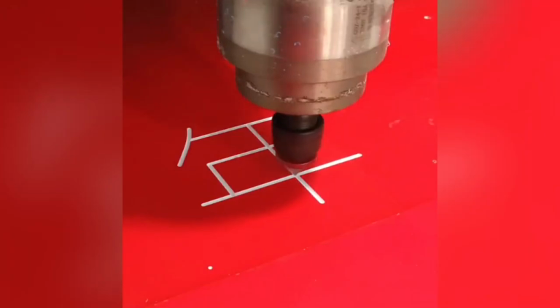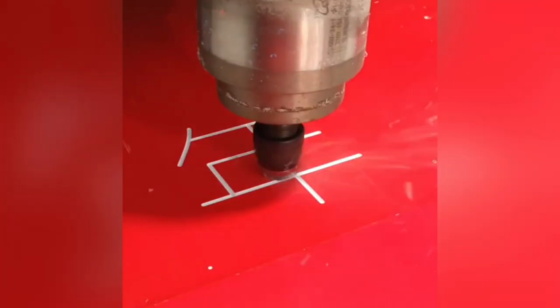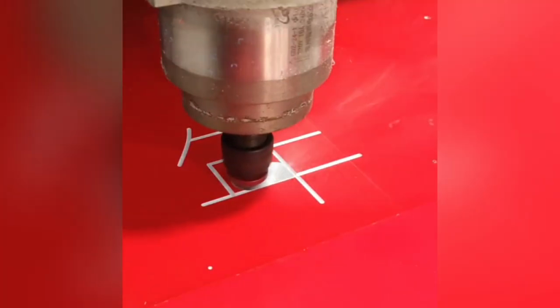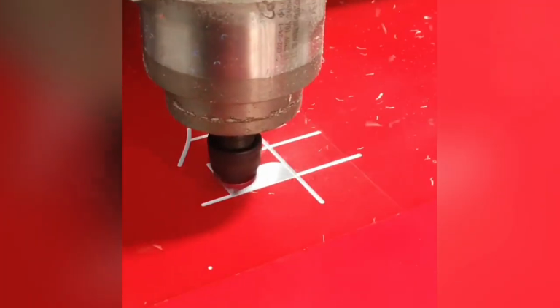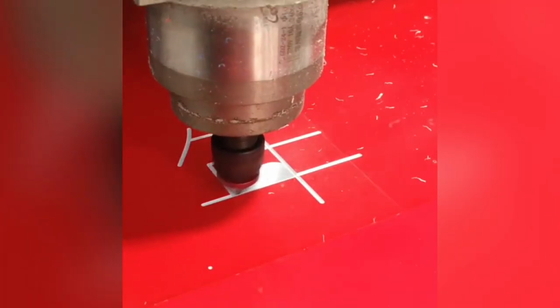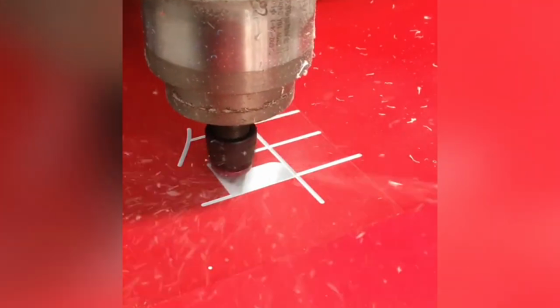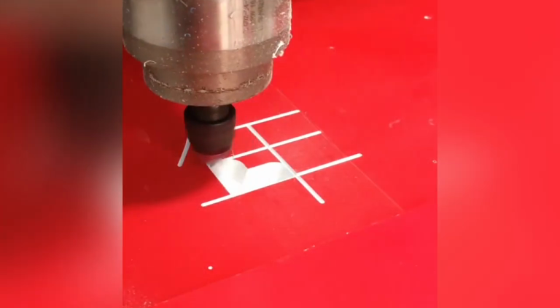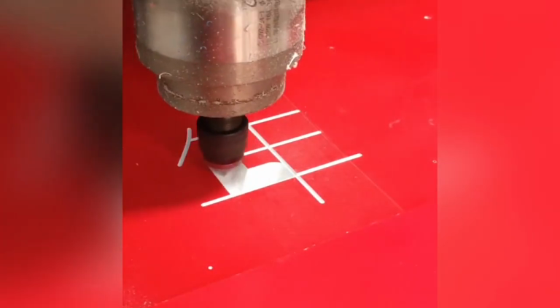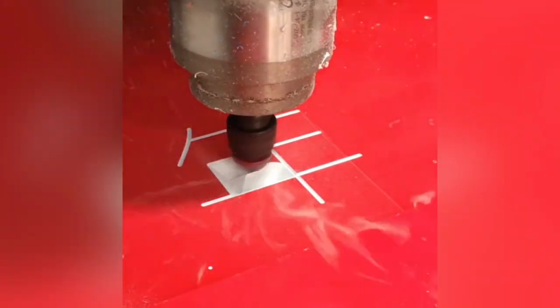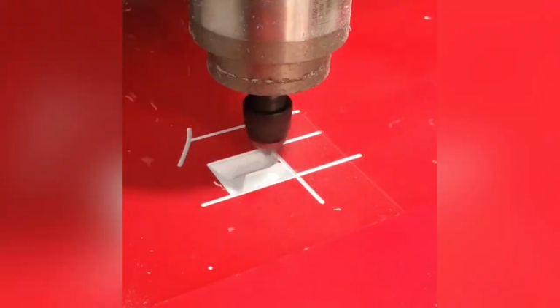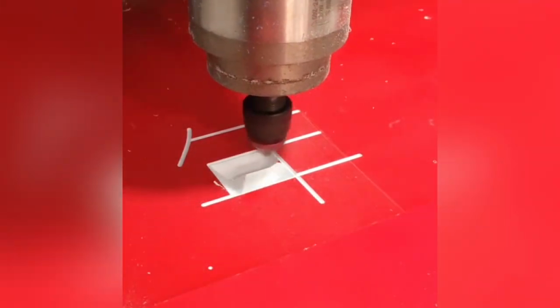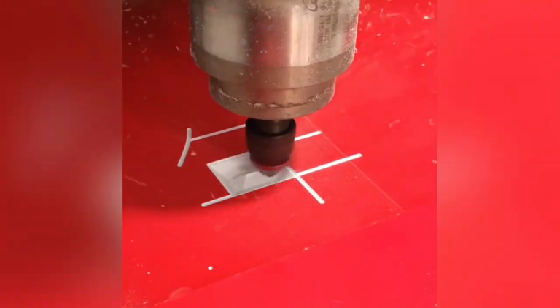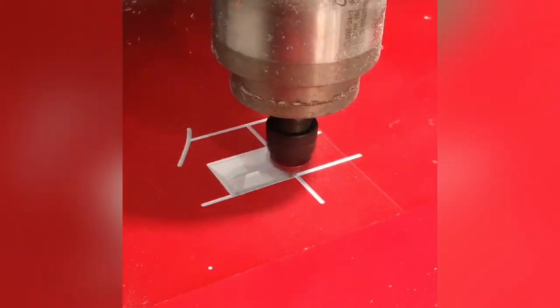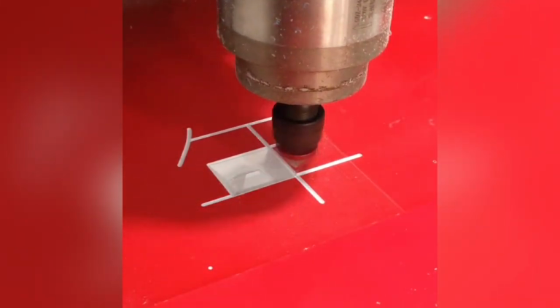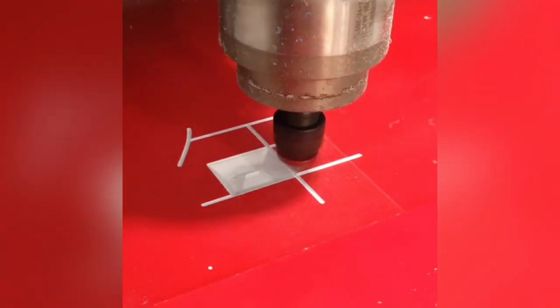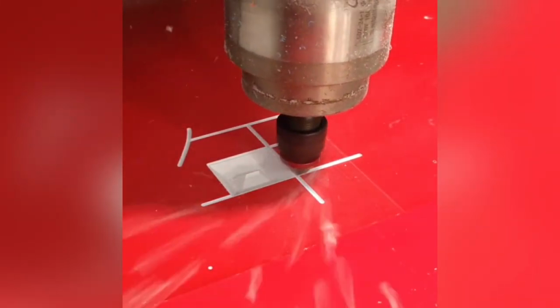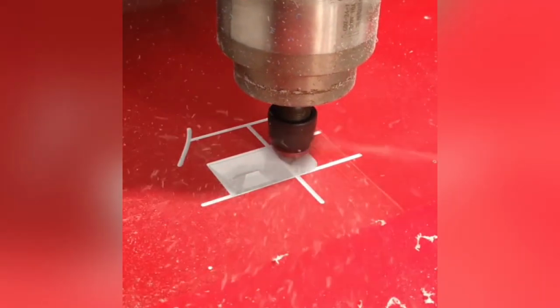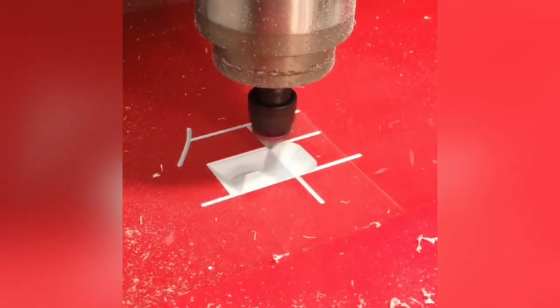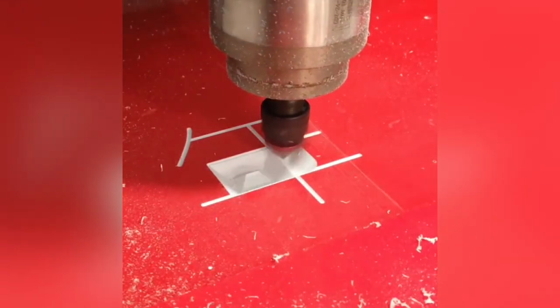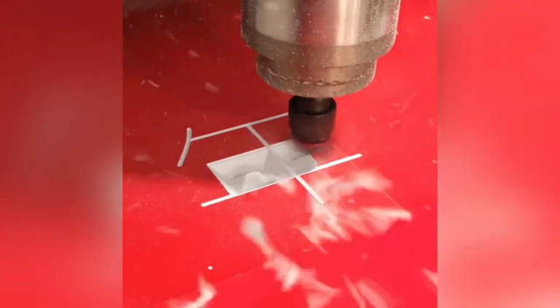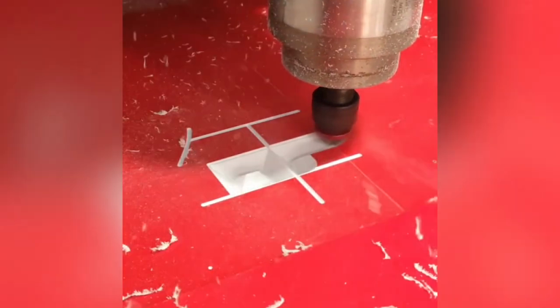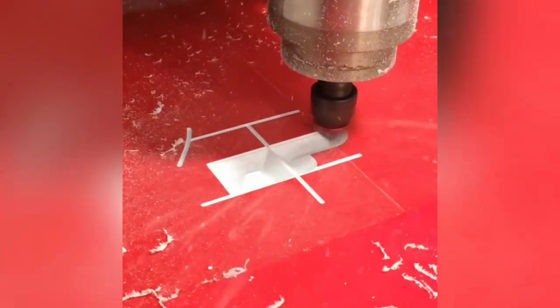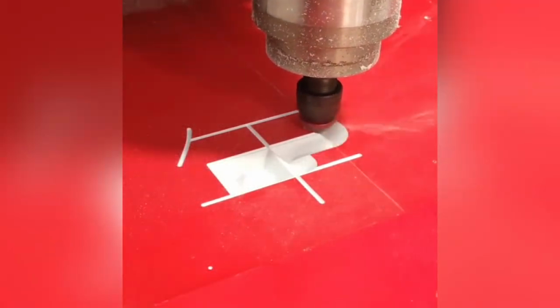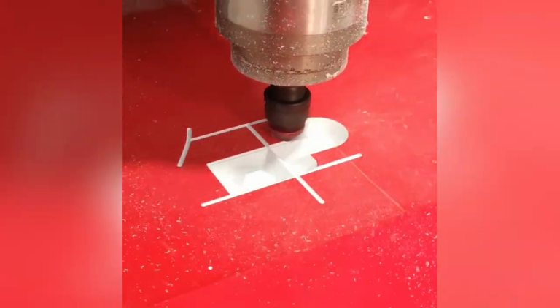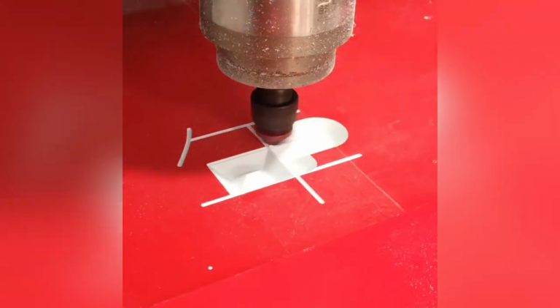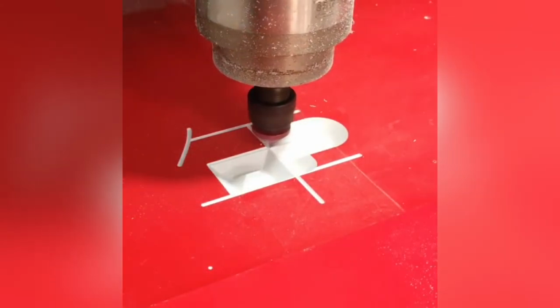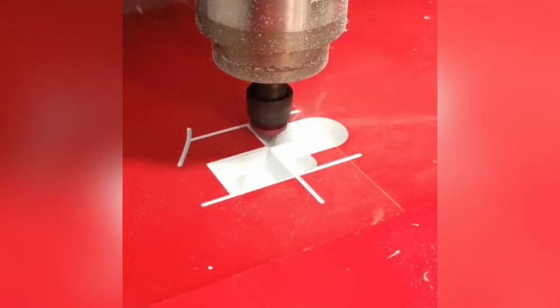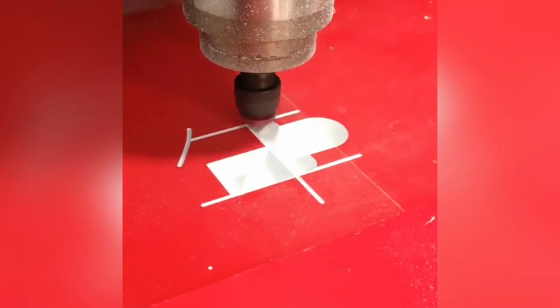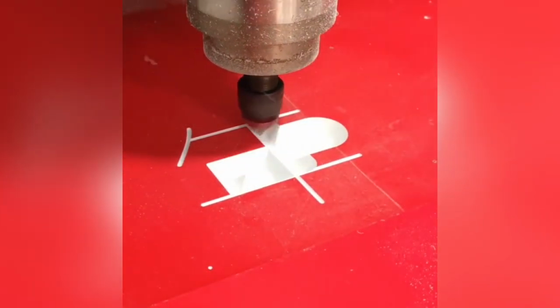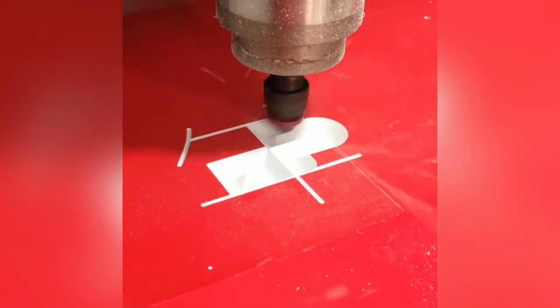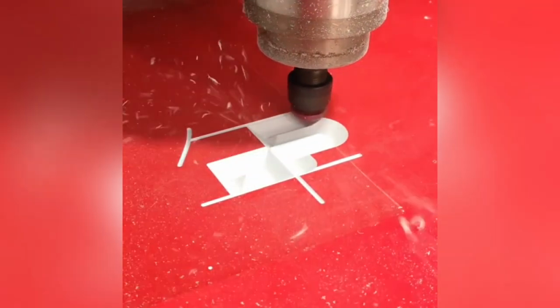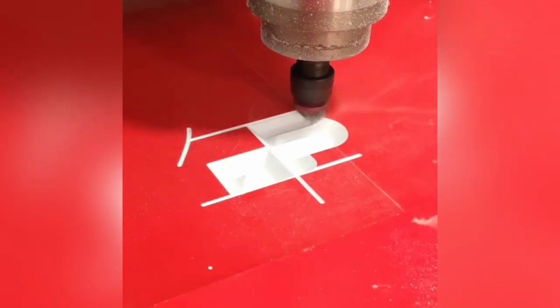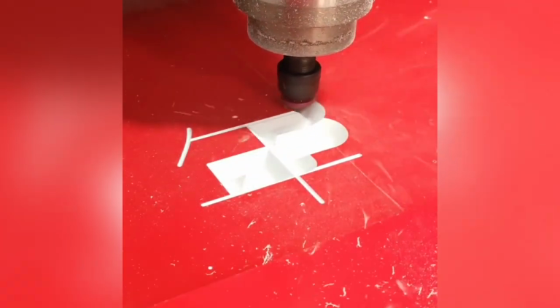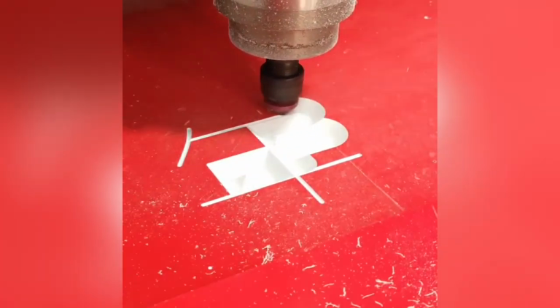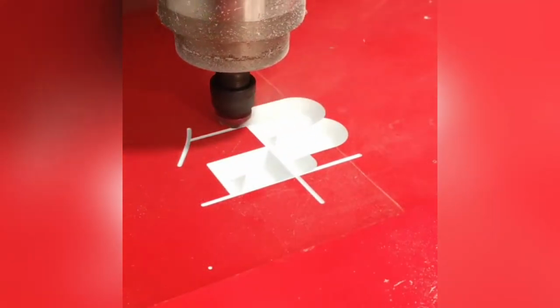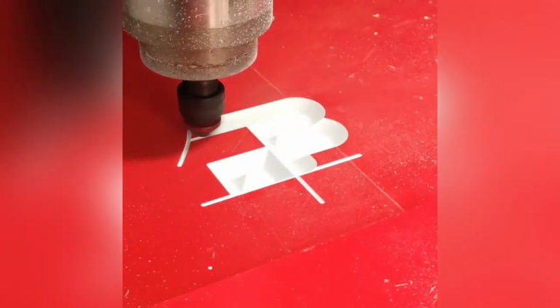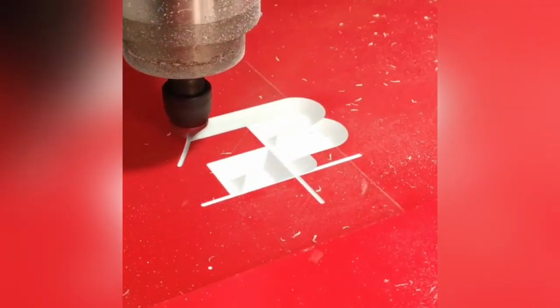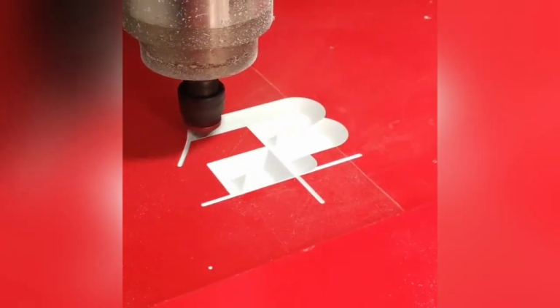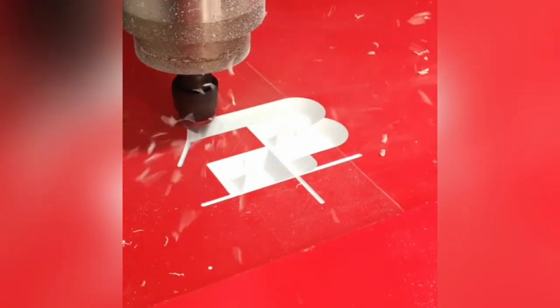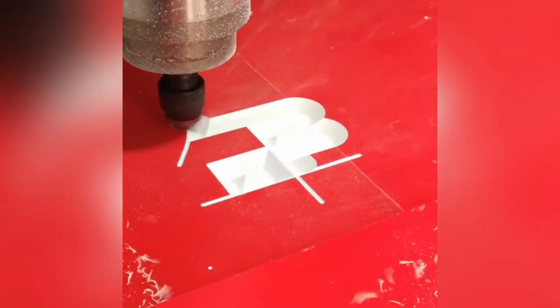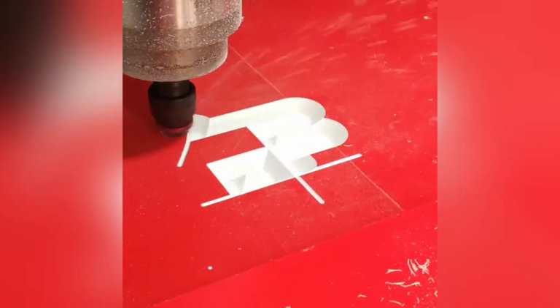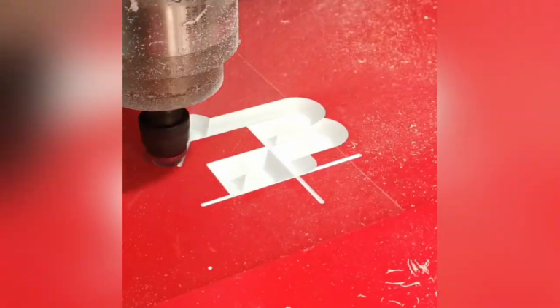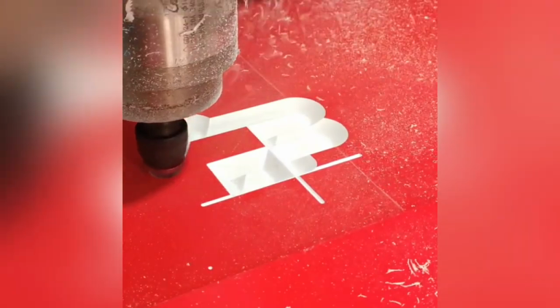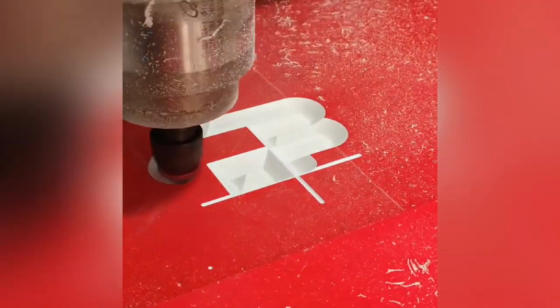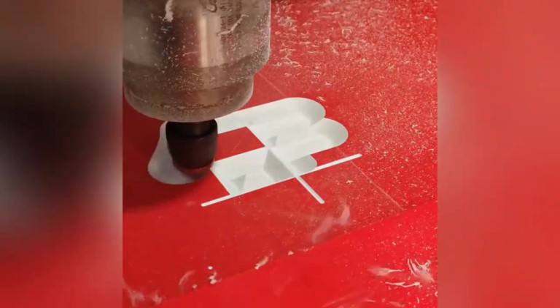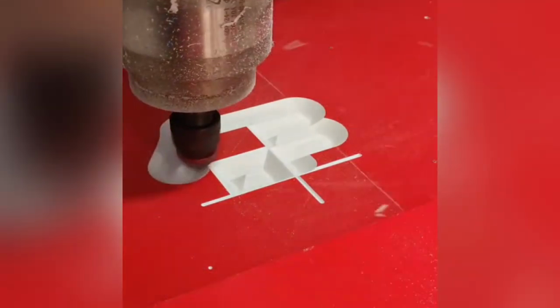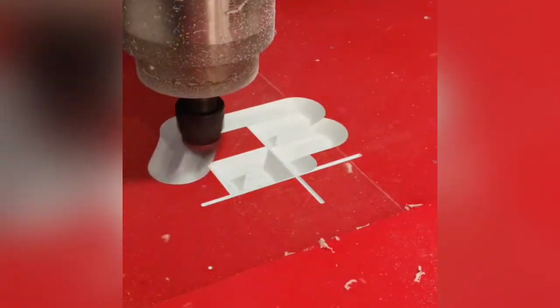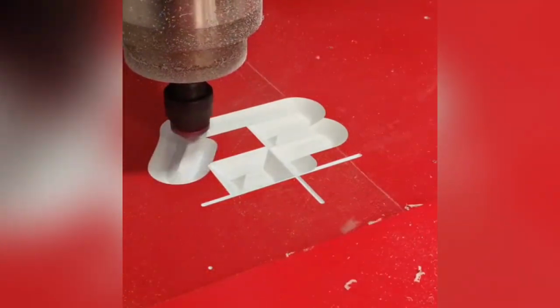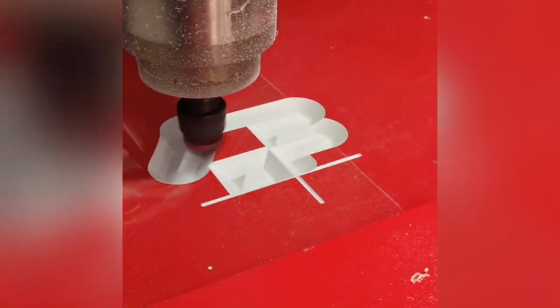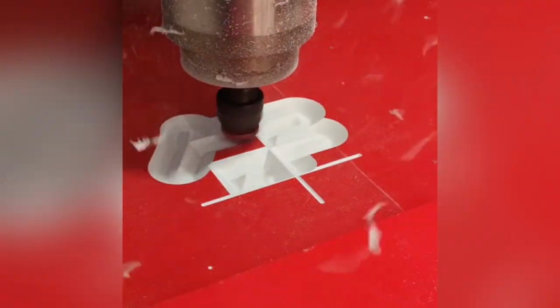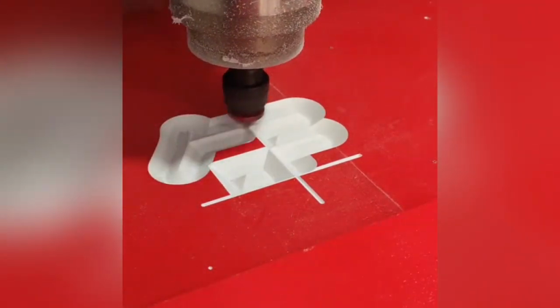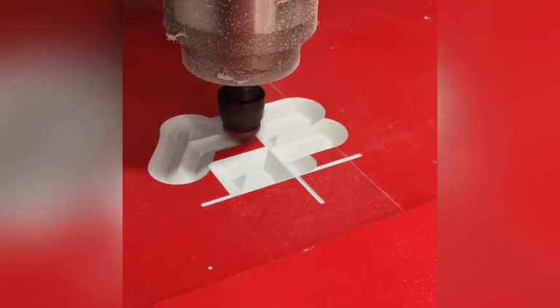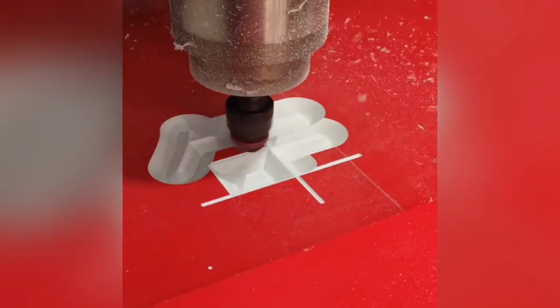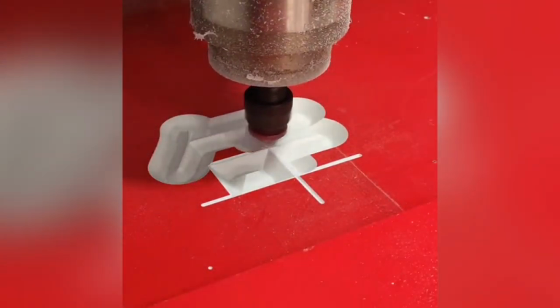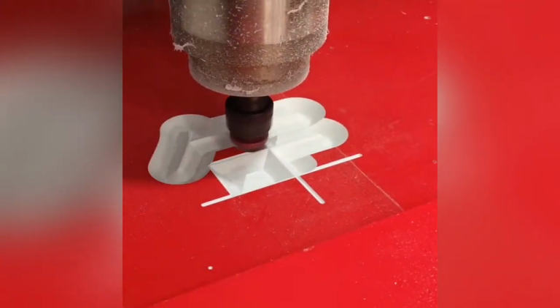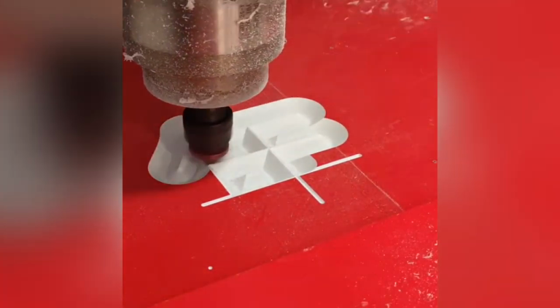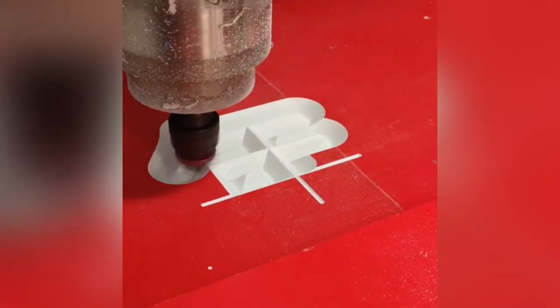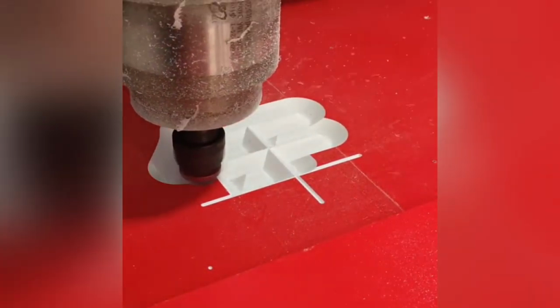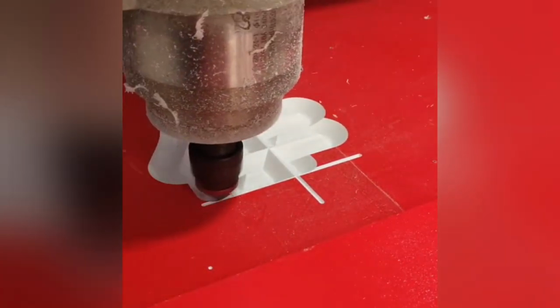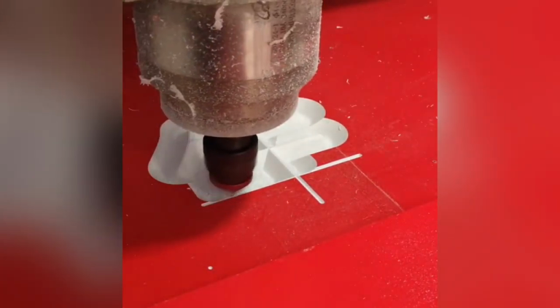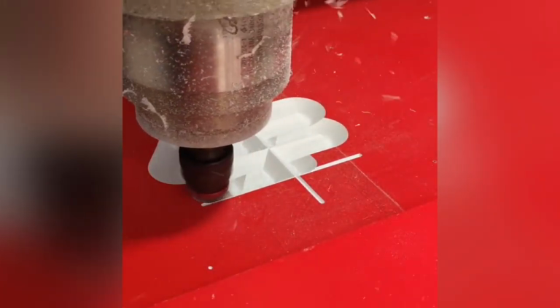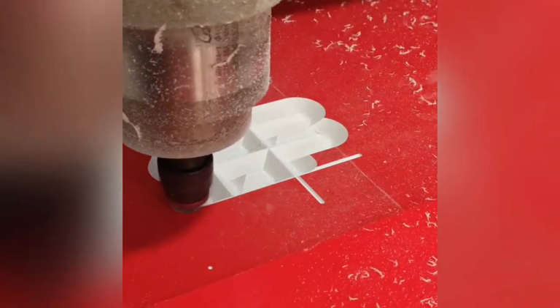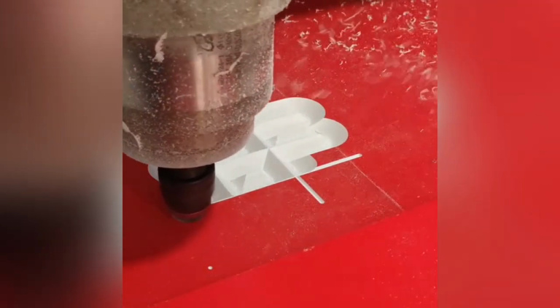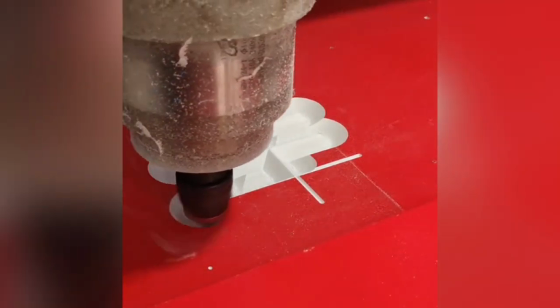Routers are able to precisely cut any shape out of many materials. Here it cleverly cuts out a Chinese character.